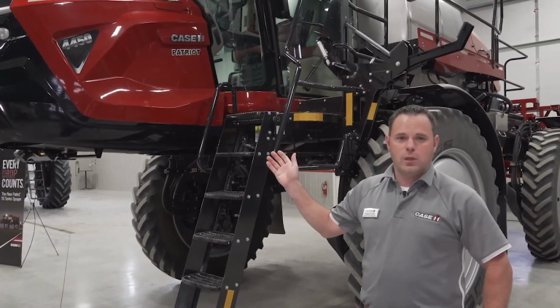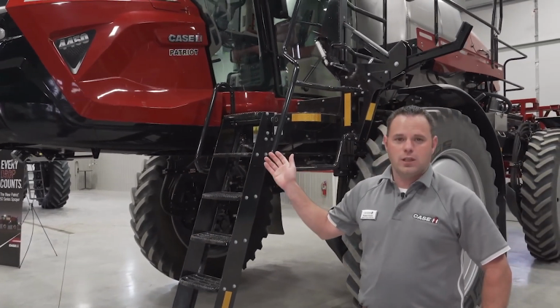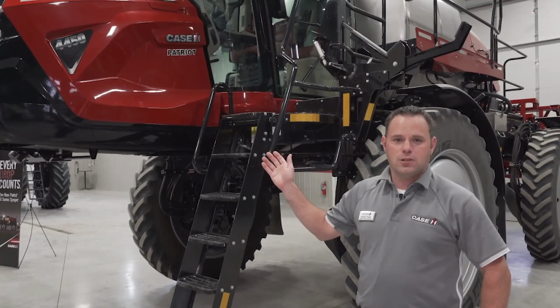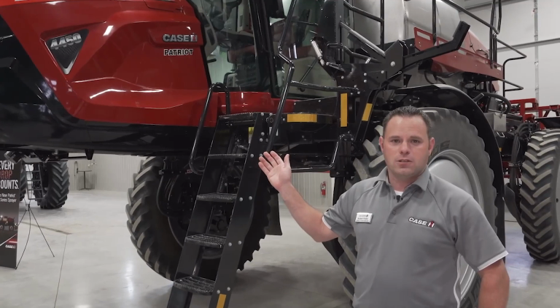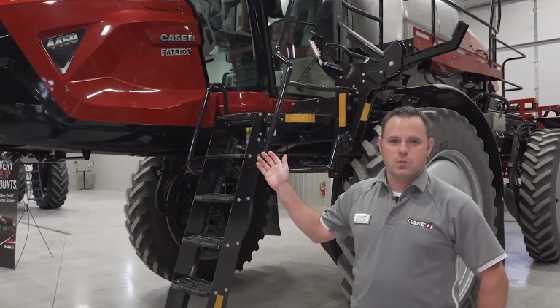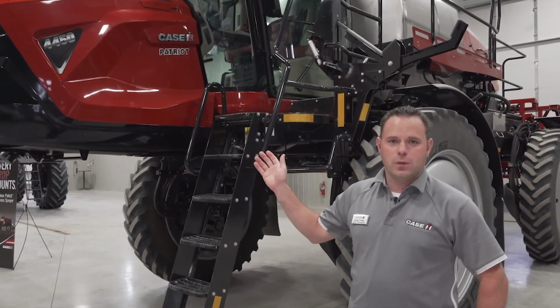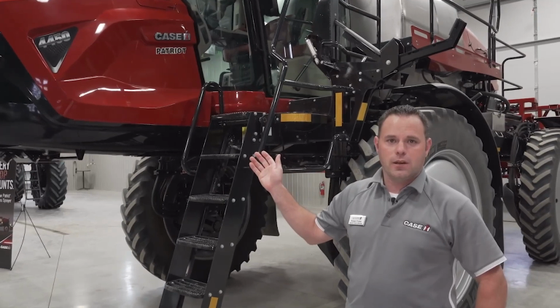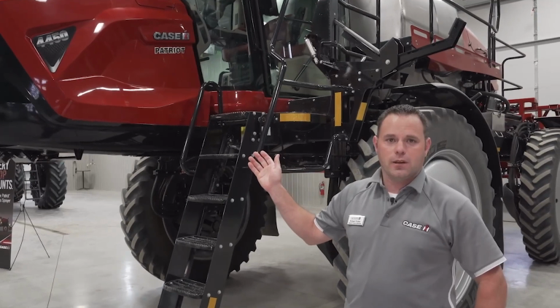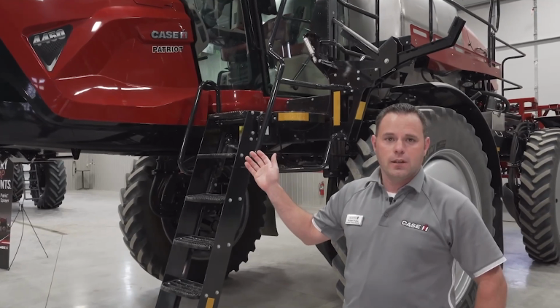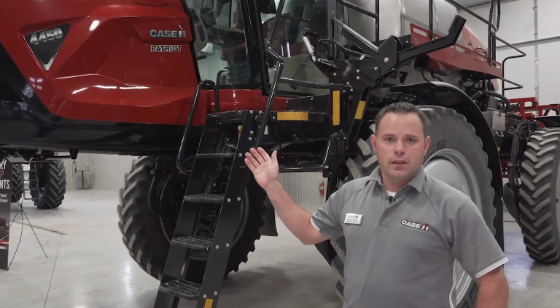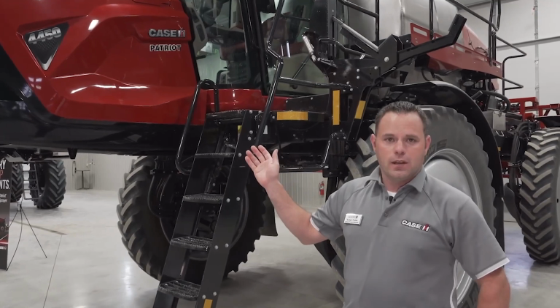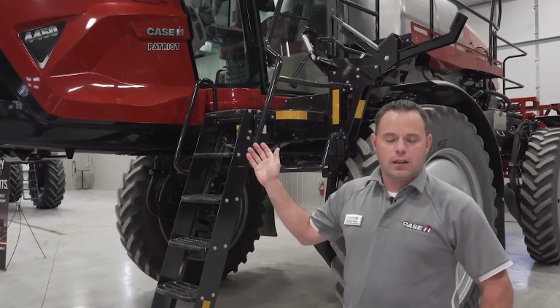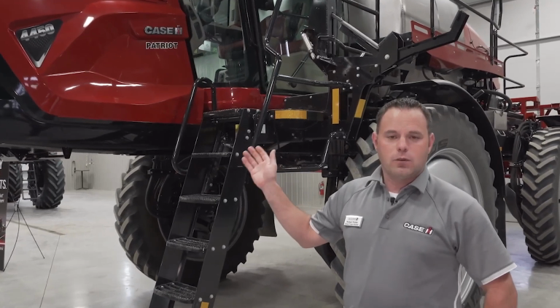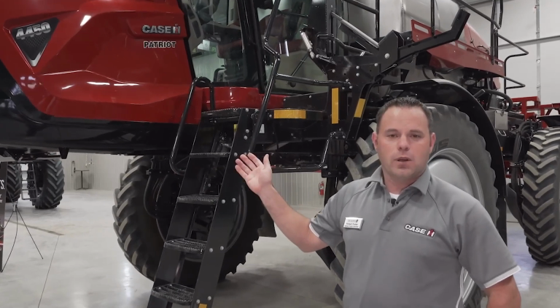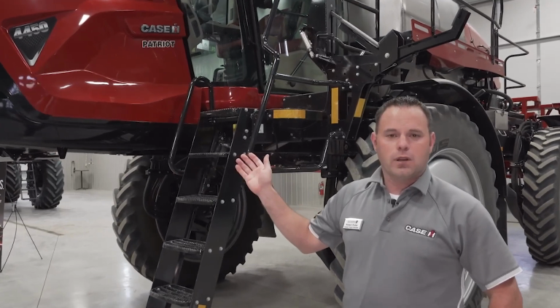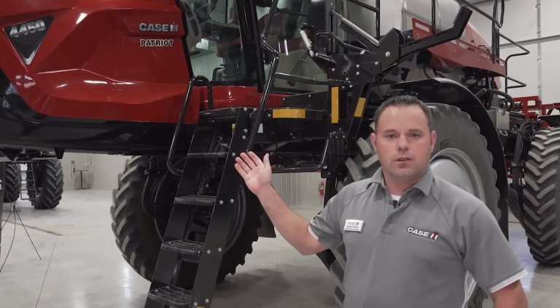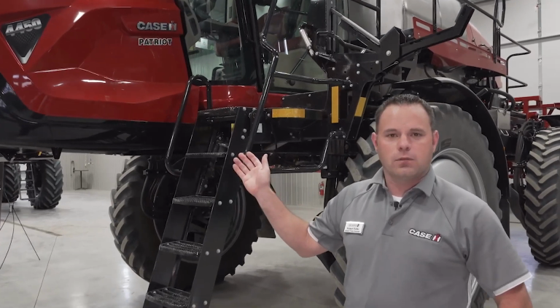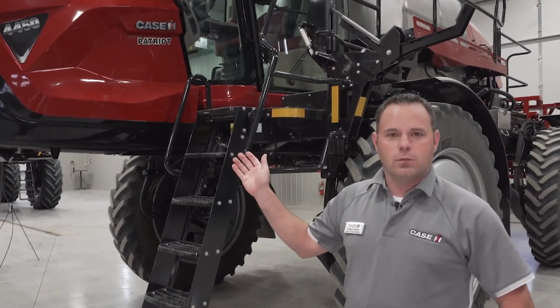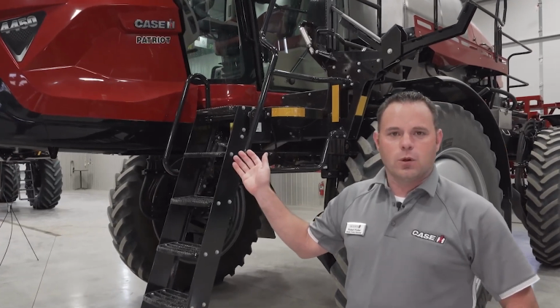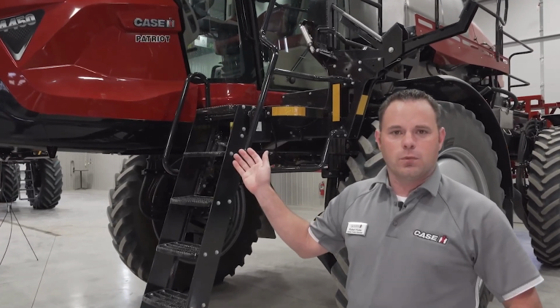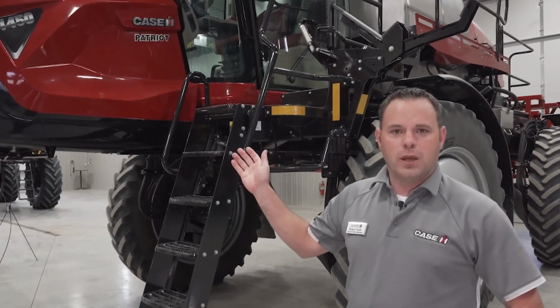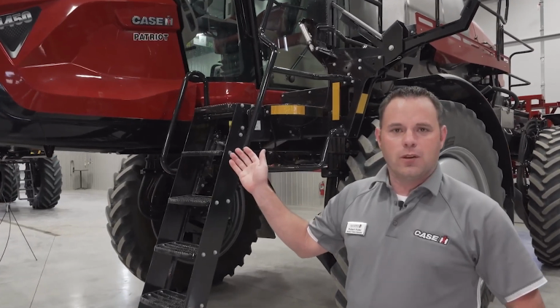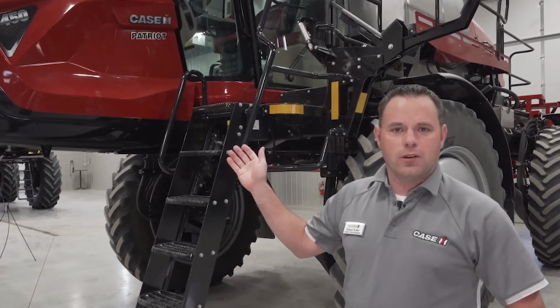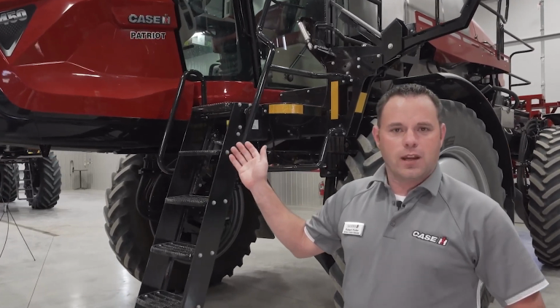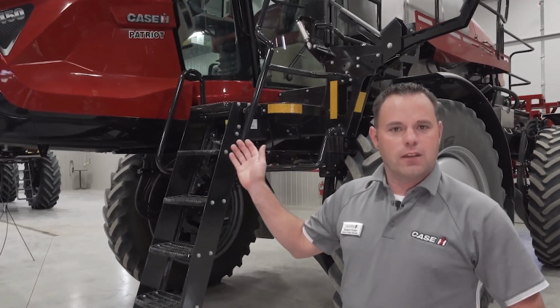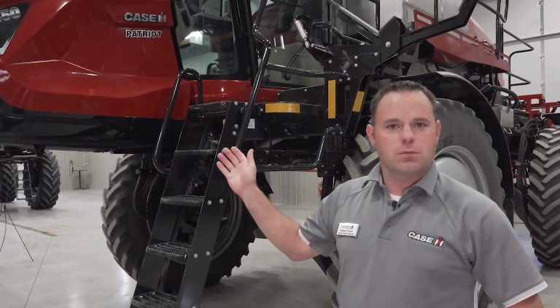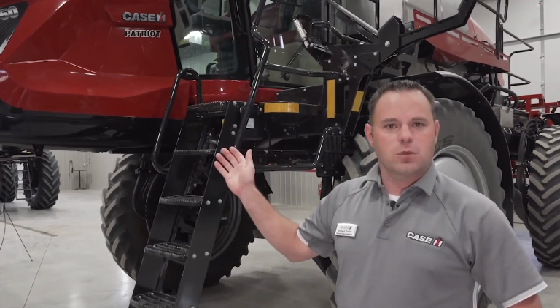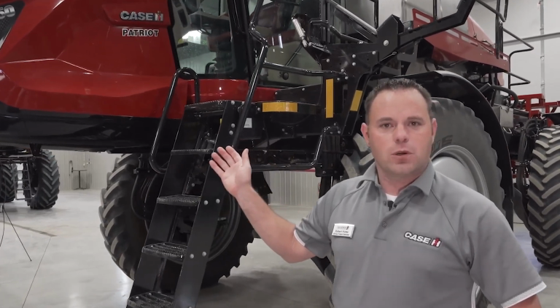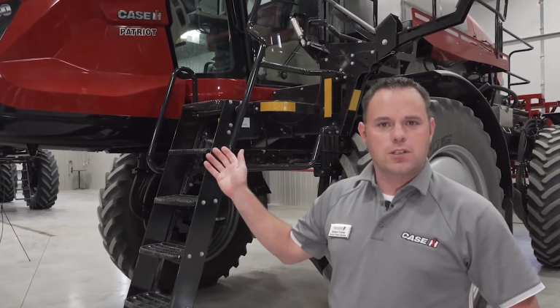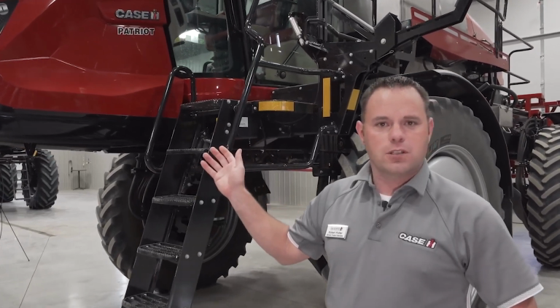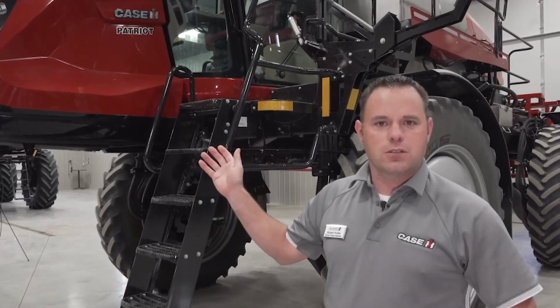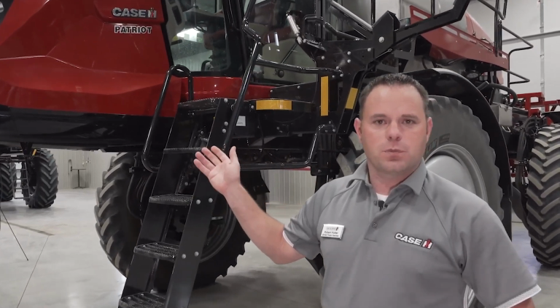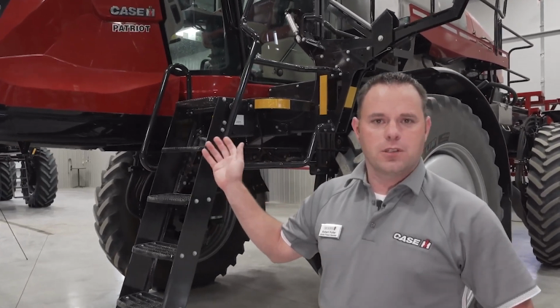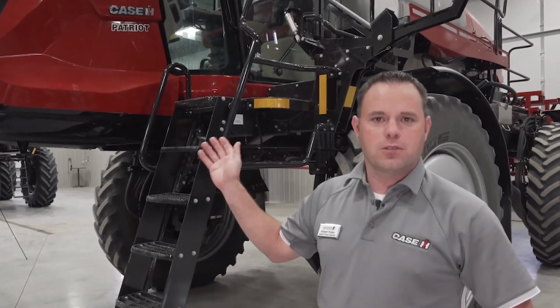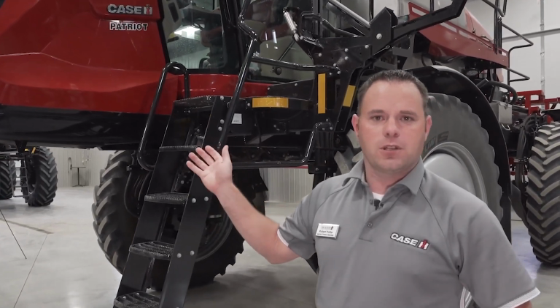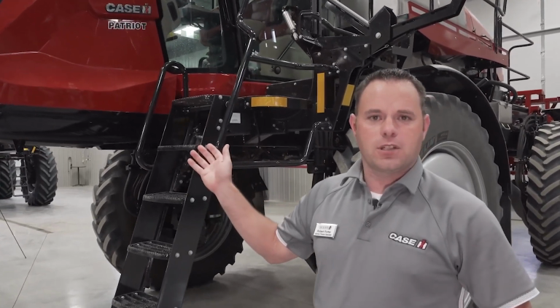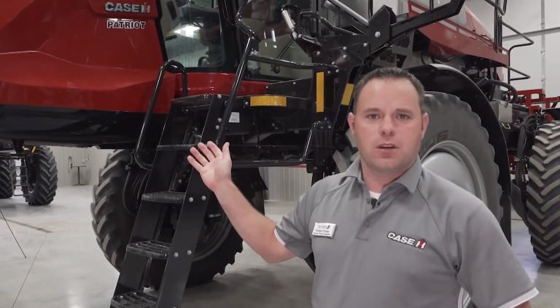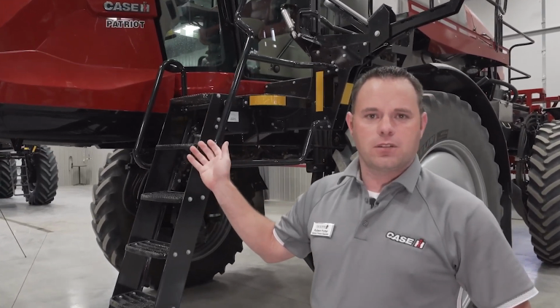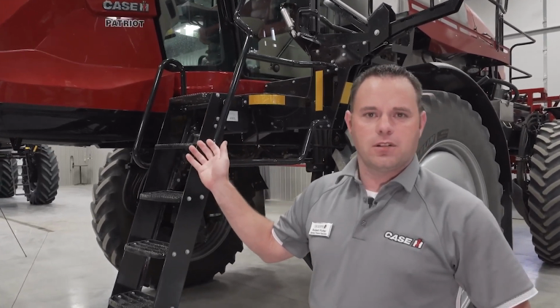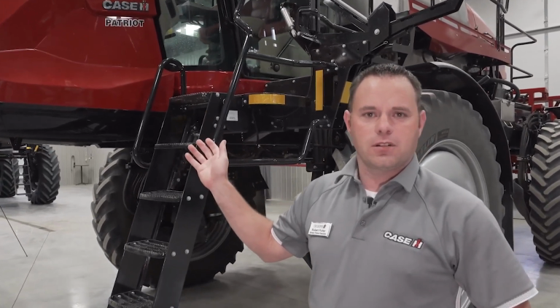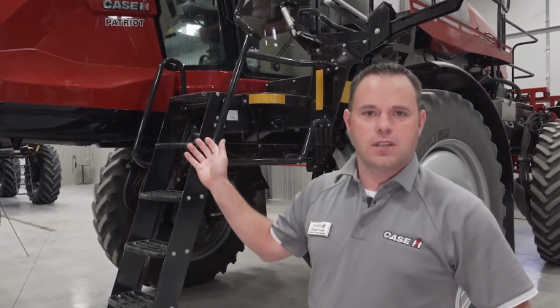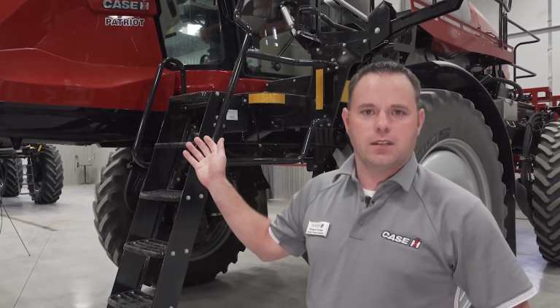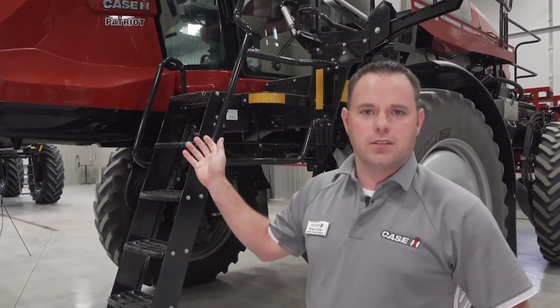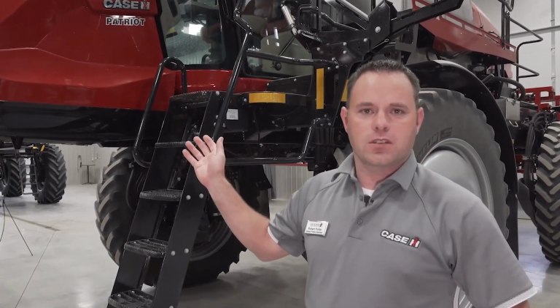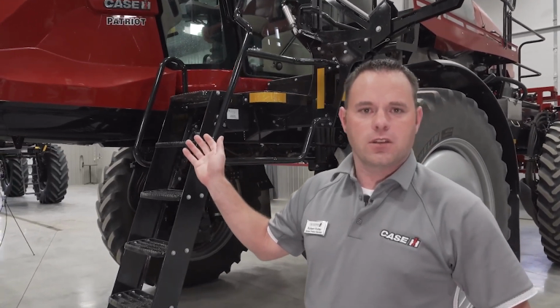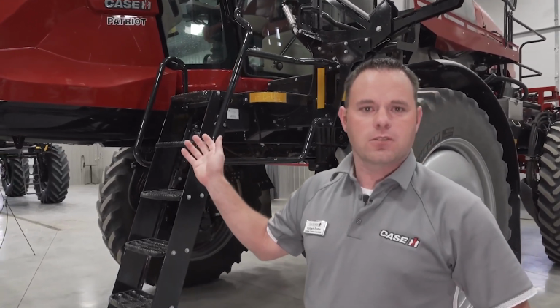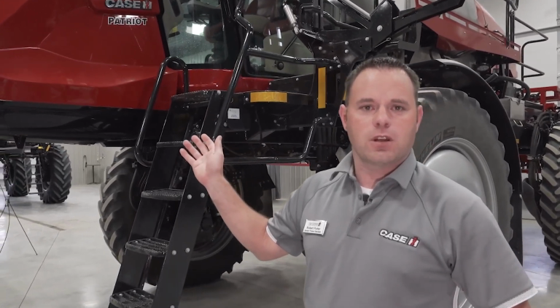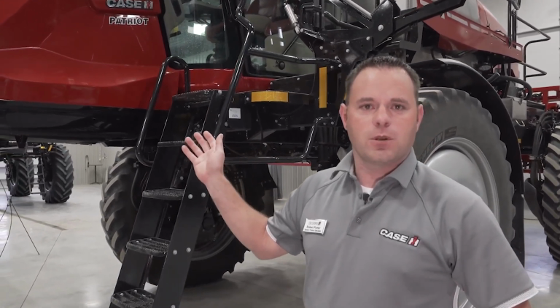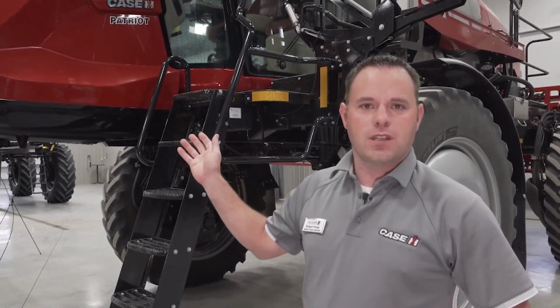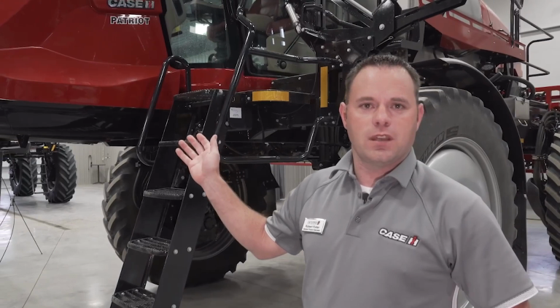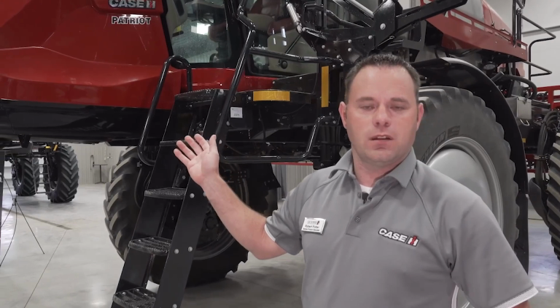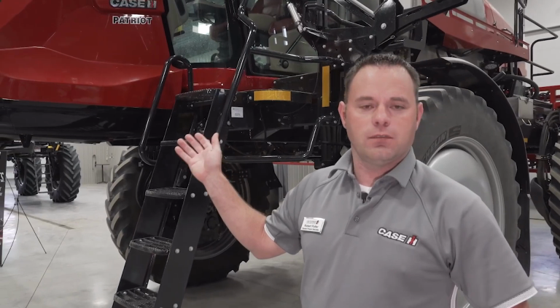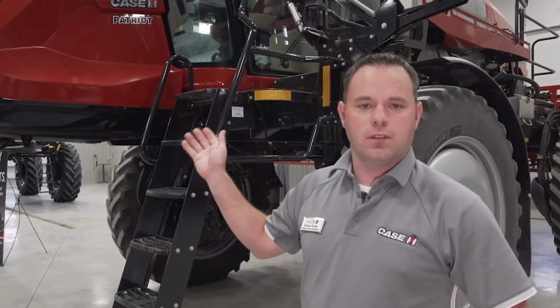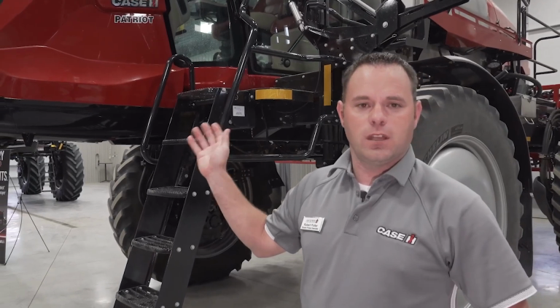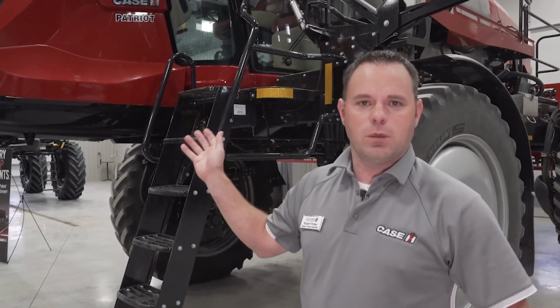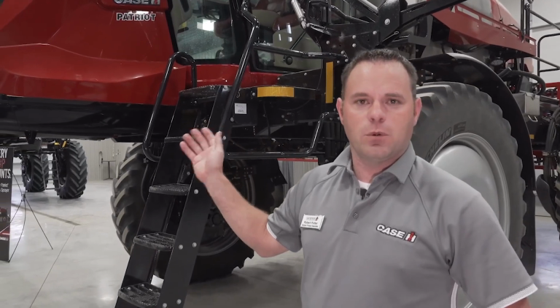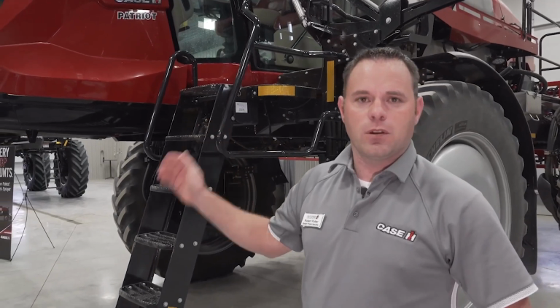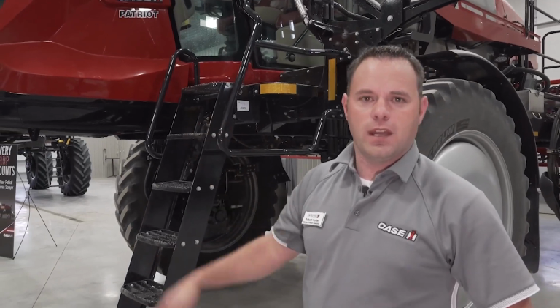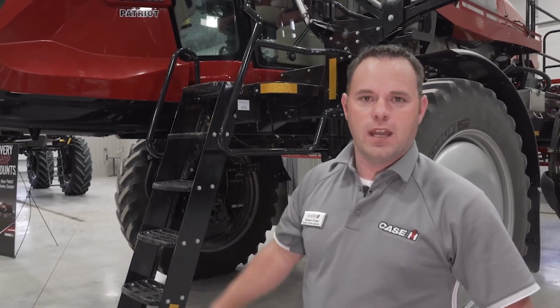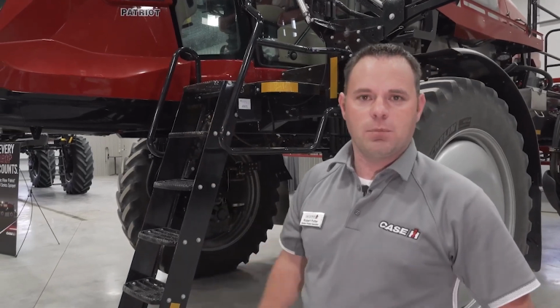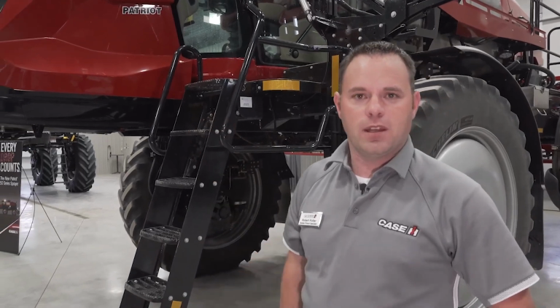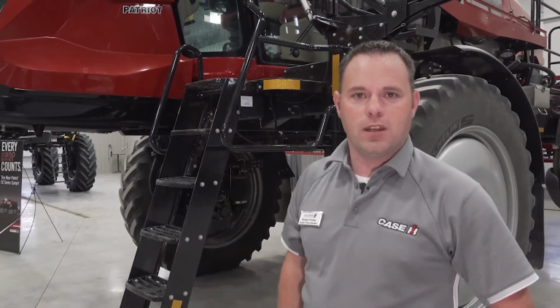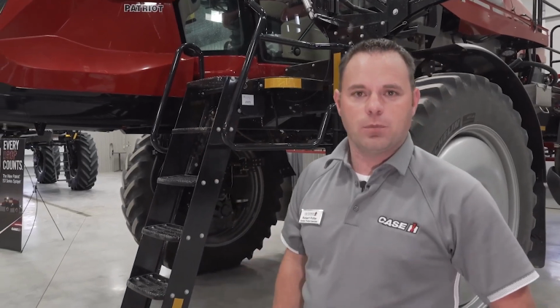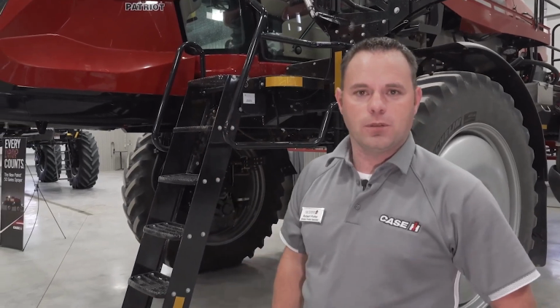Those are the new features on our 50 series Patriot sprayer. If you want to learn more or have questions, please reach out to your Titan sales representative and they'd be more than happy to help you.